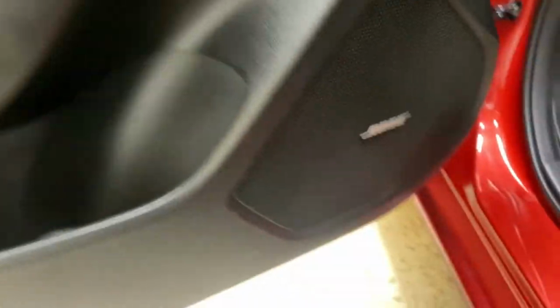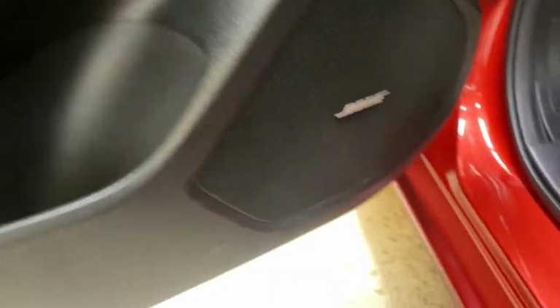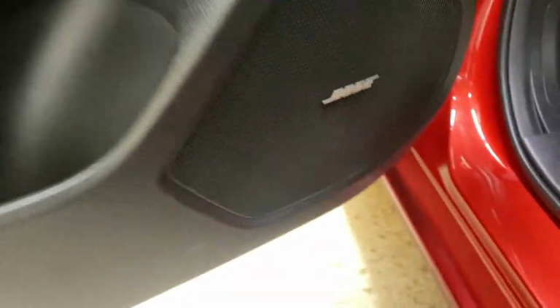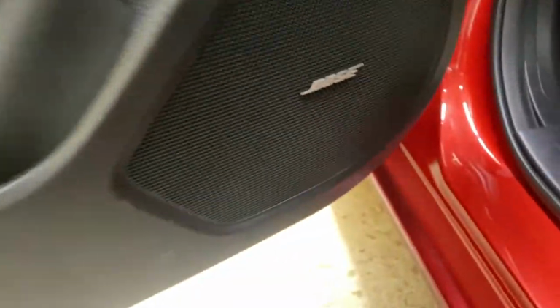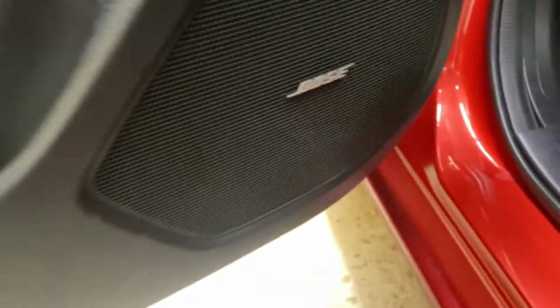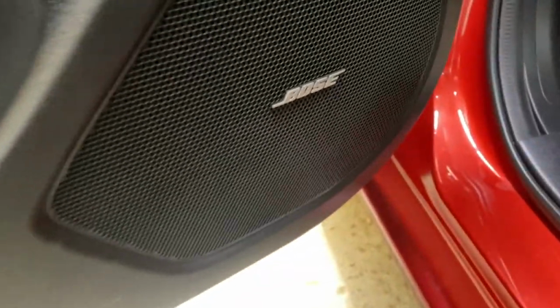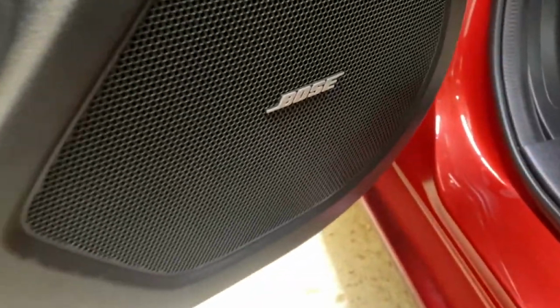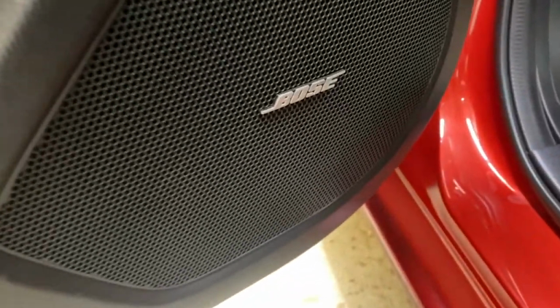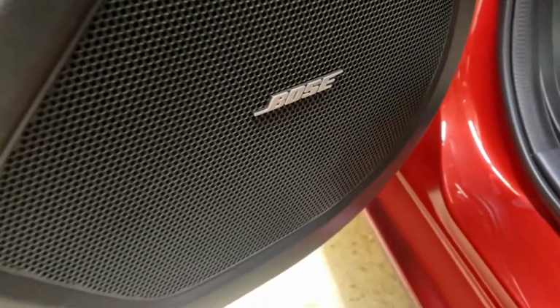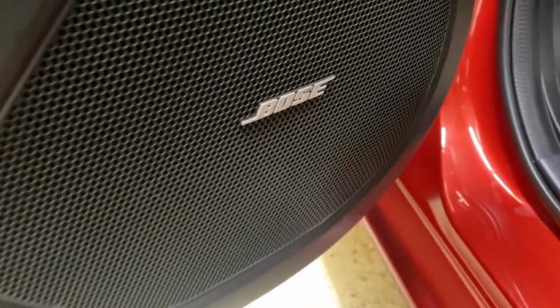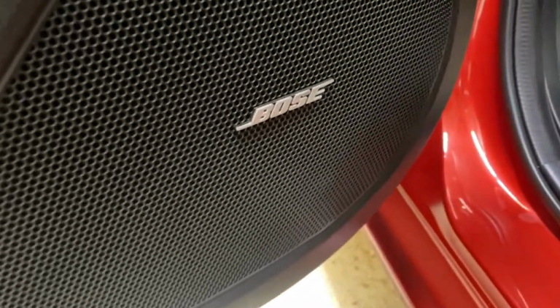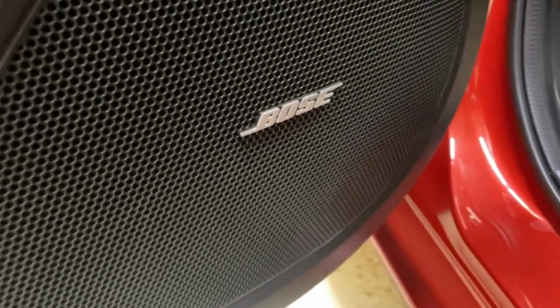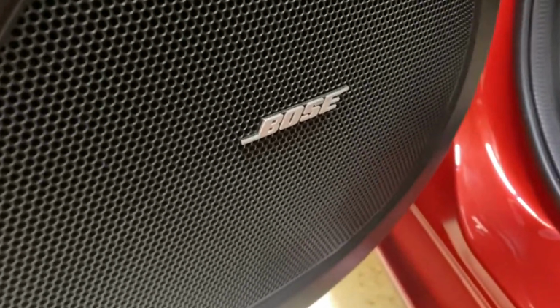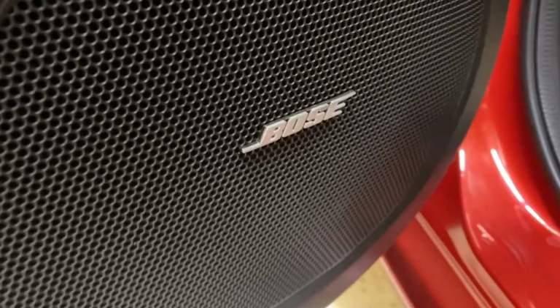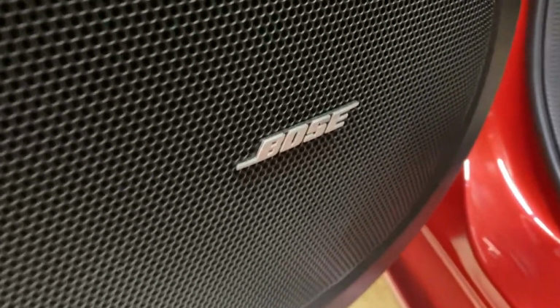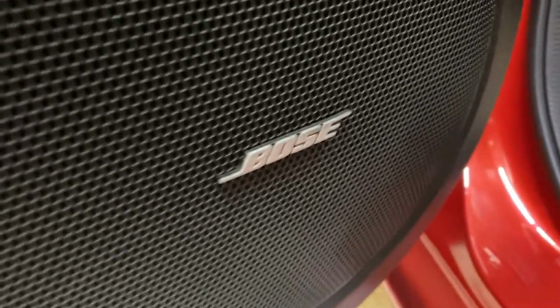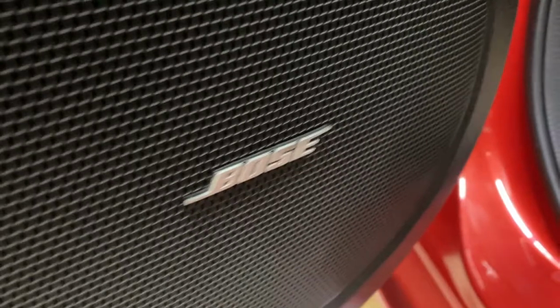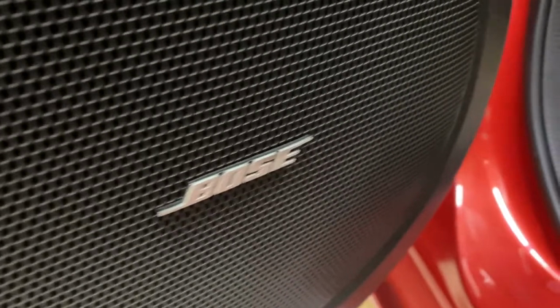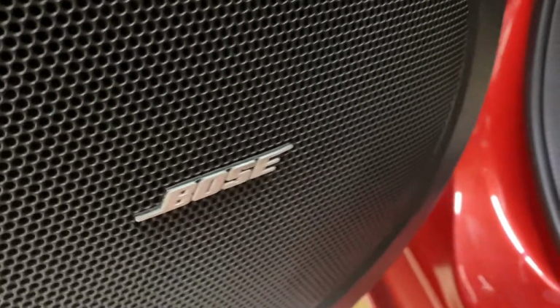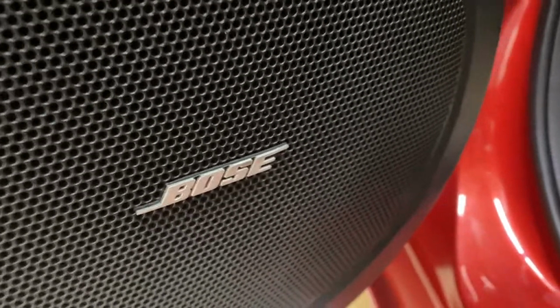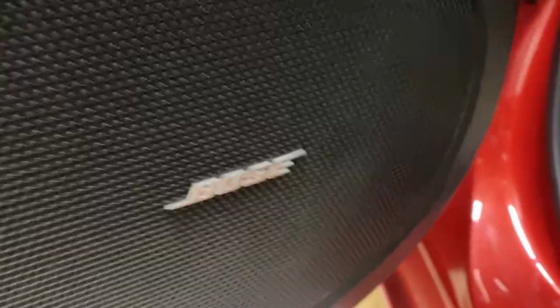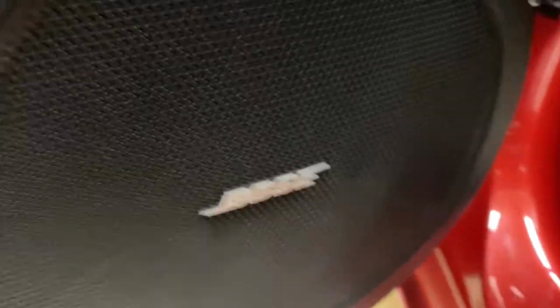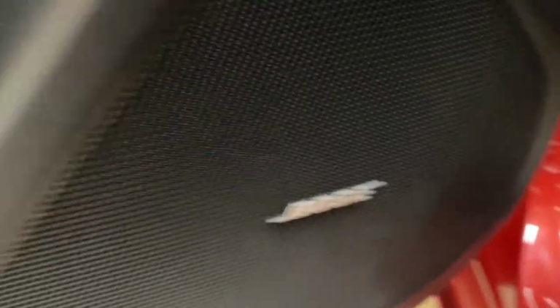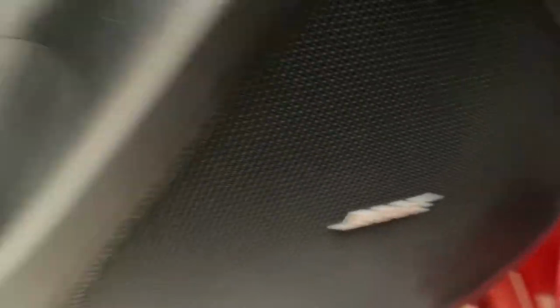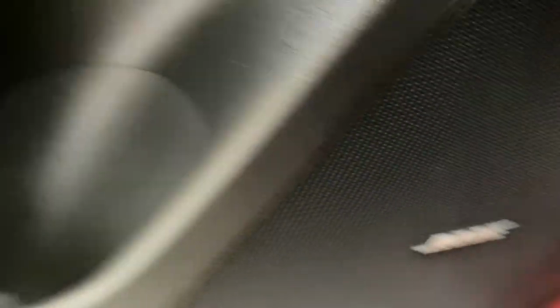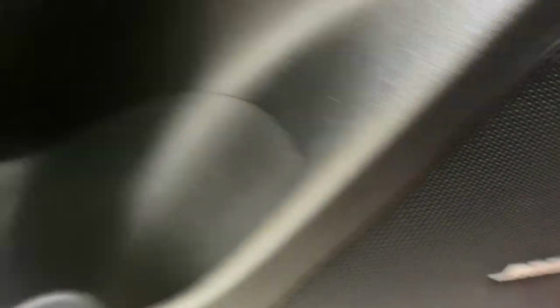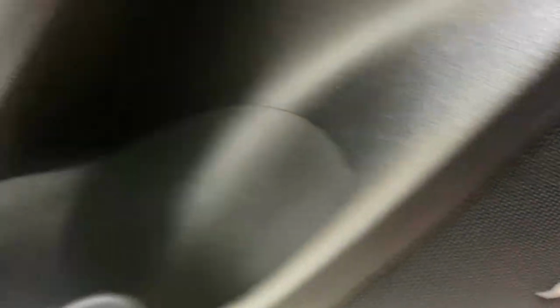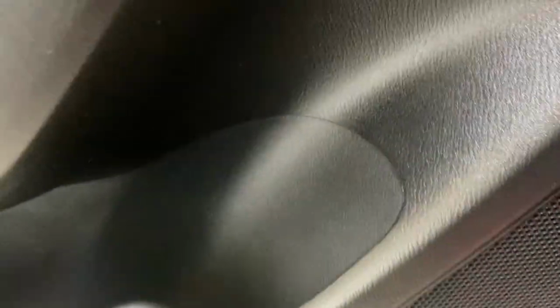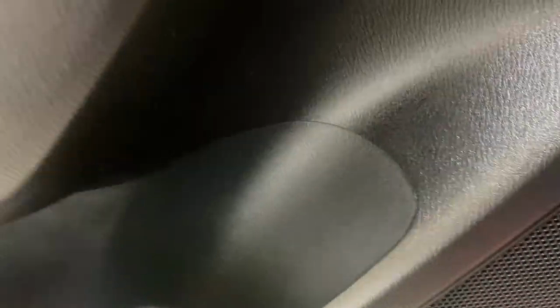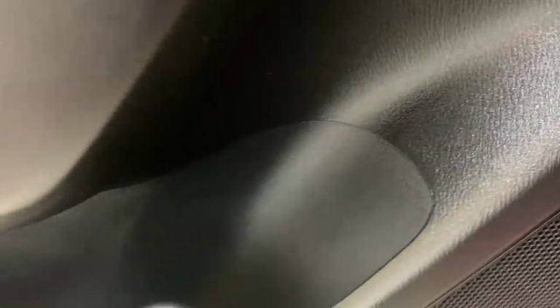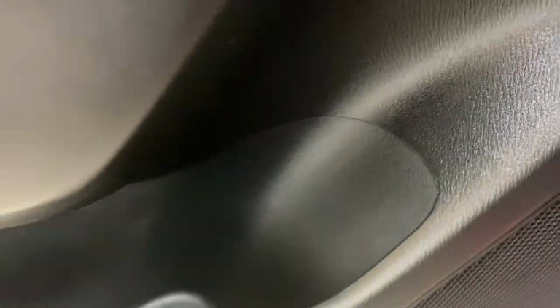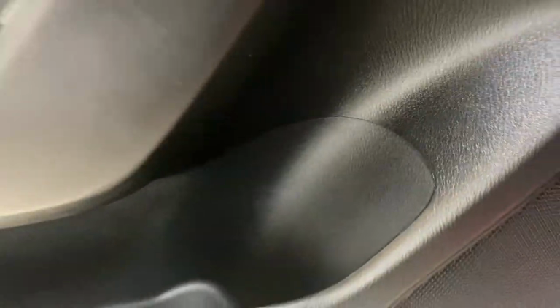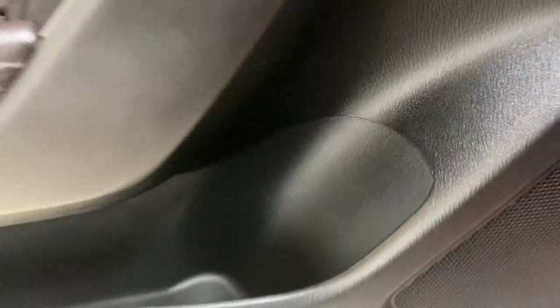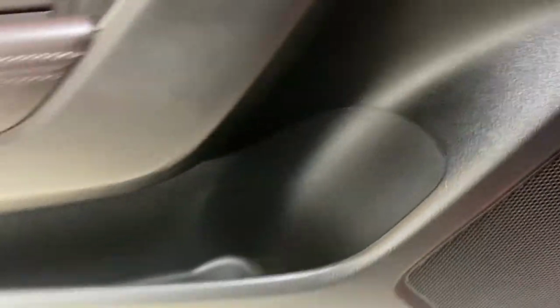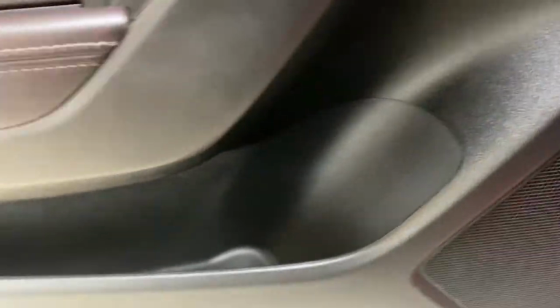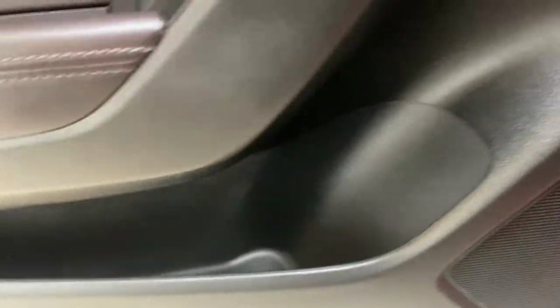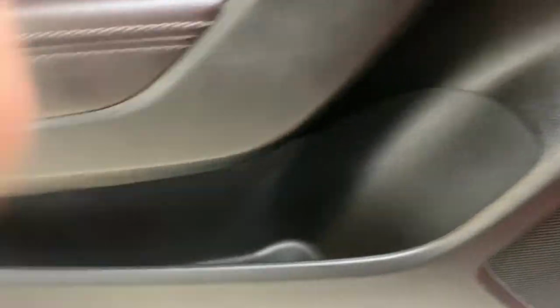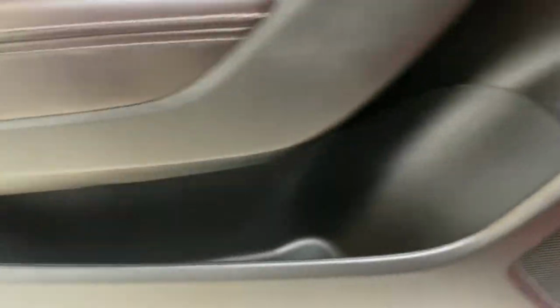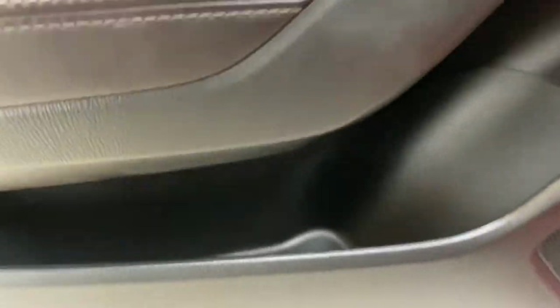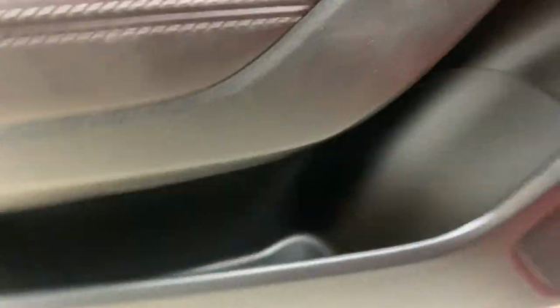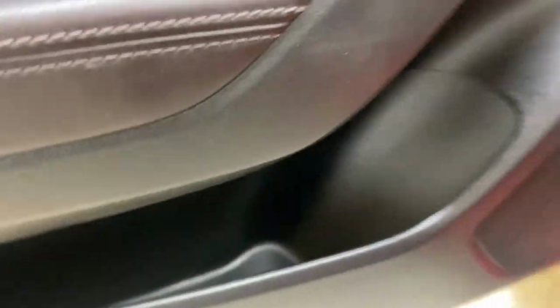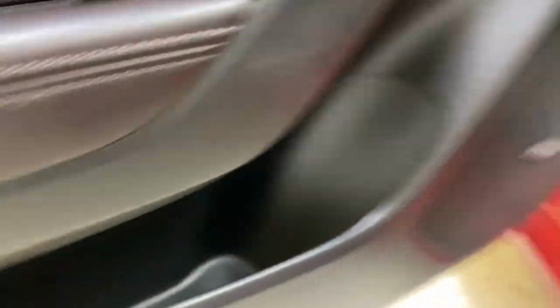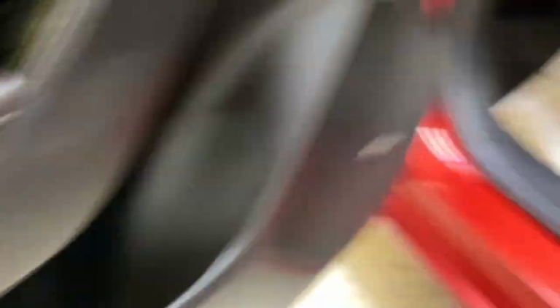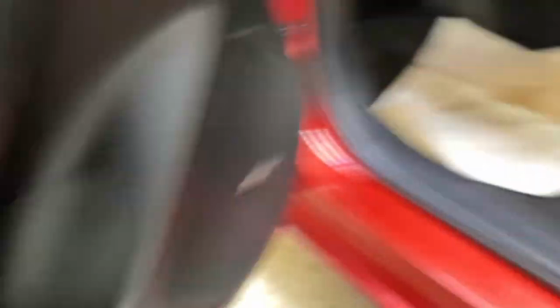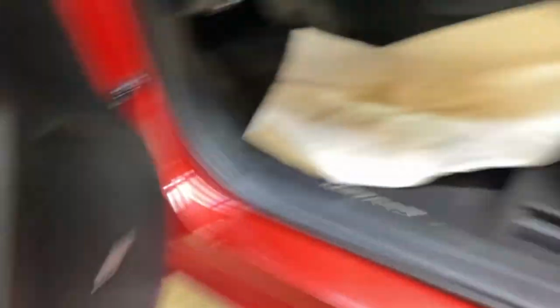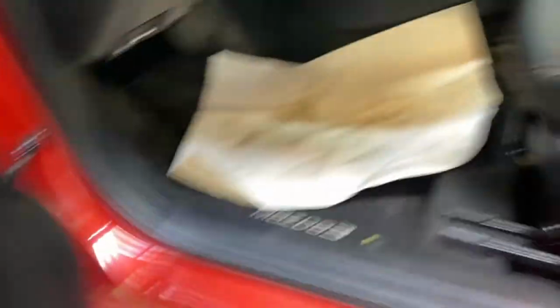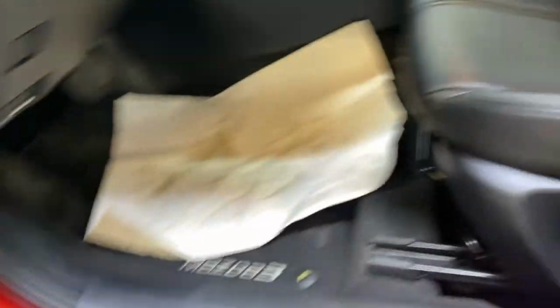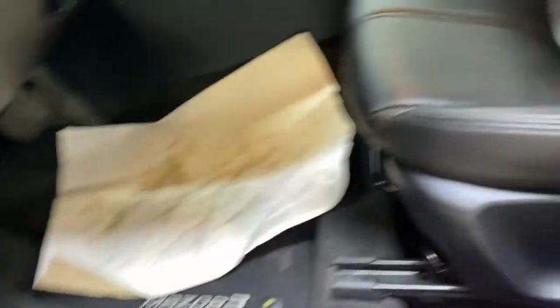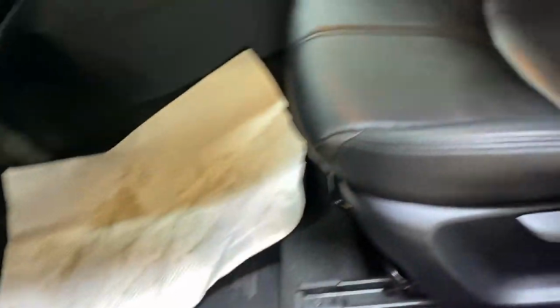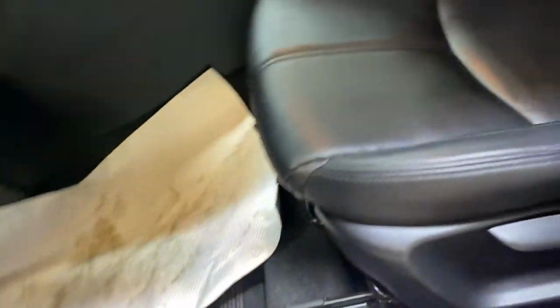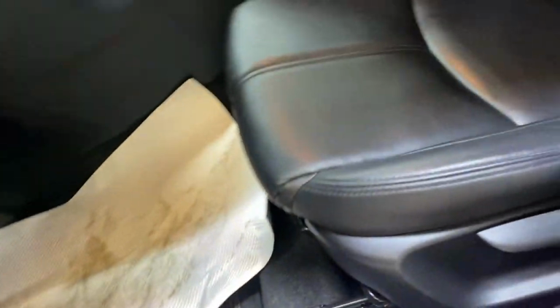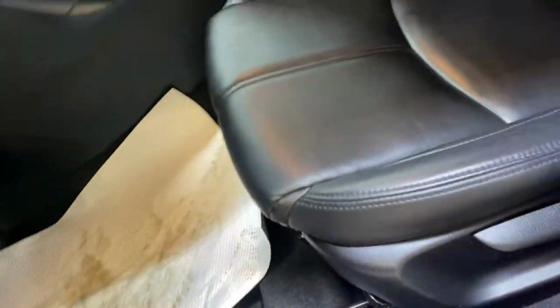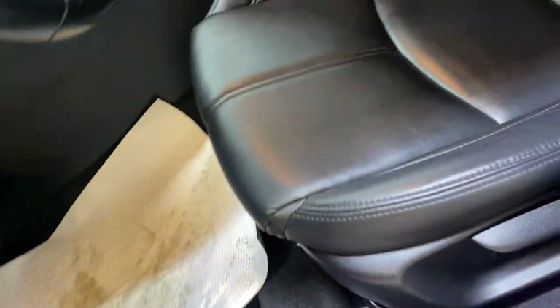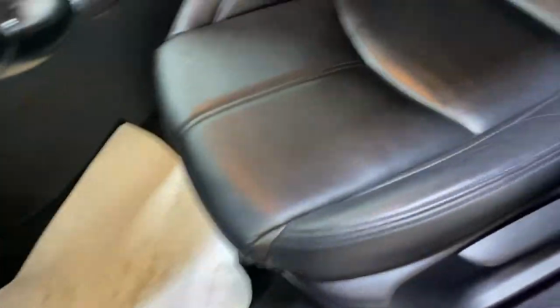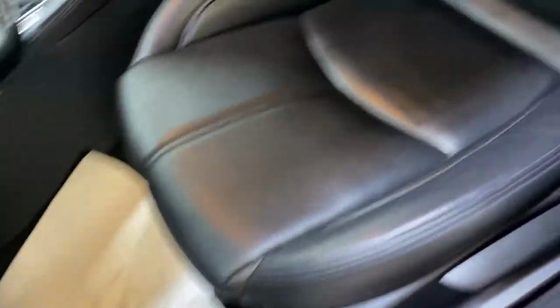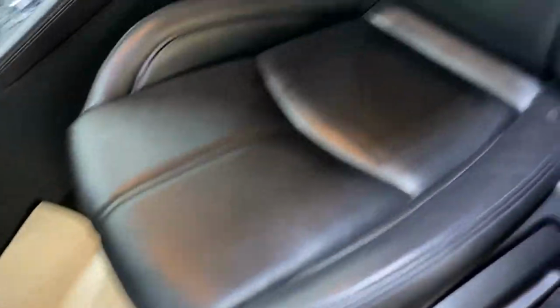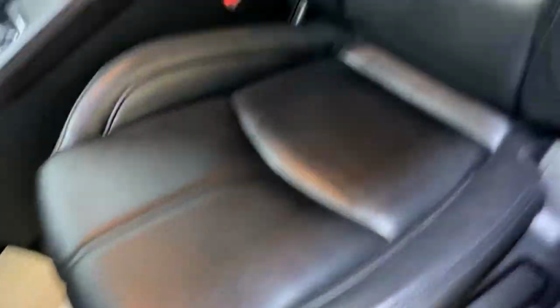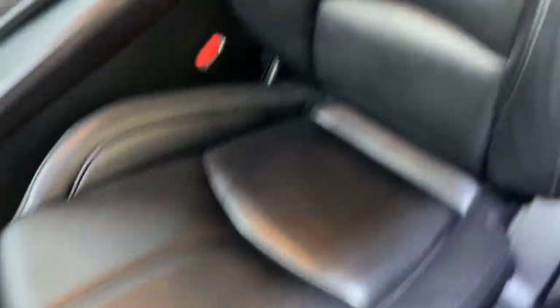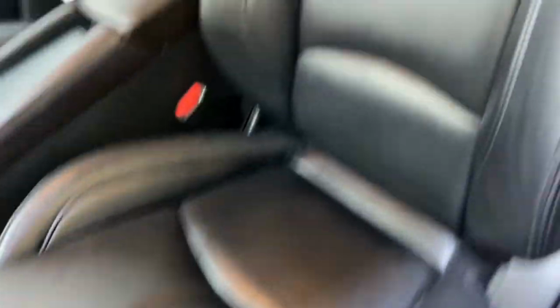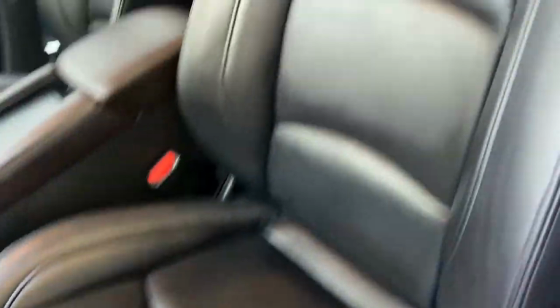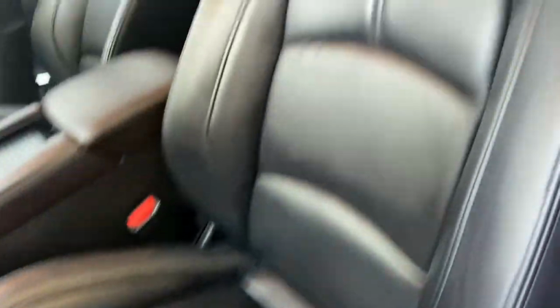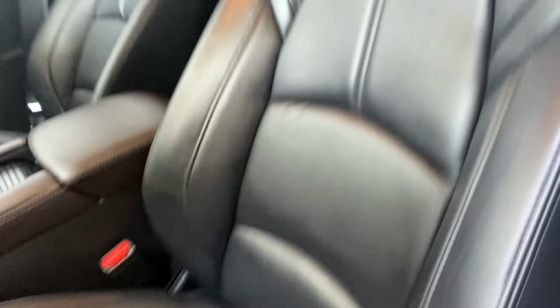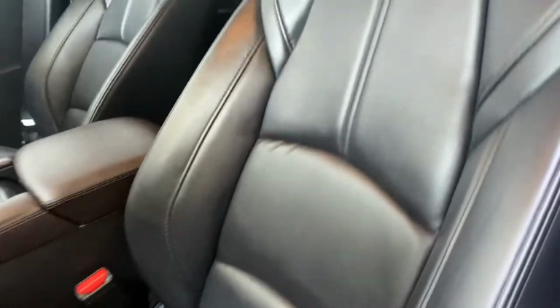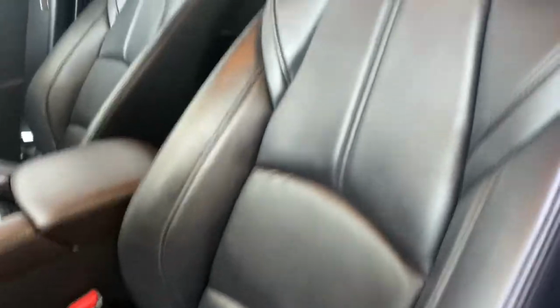With the GSL 50th Anniversary you also get the Bose sound system here, along with the door panel and the storage space. You have your leather upholstery.